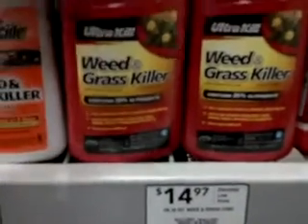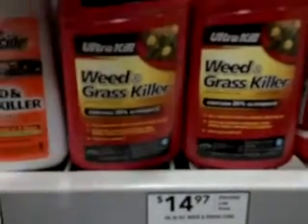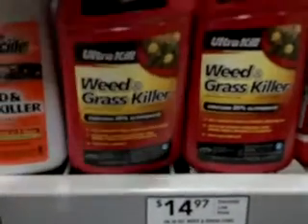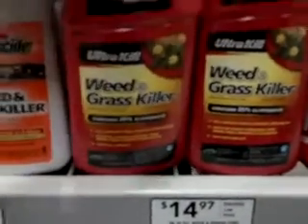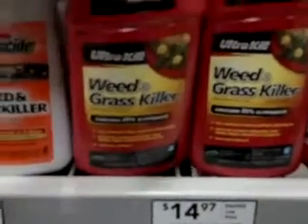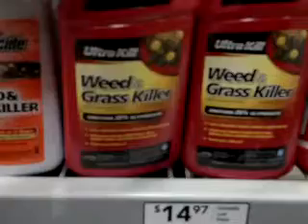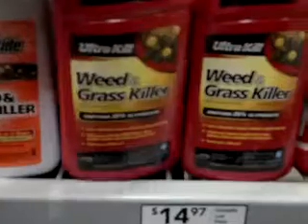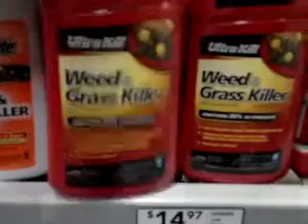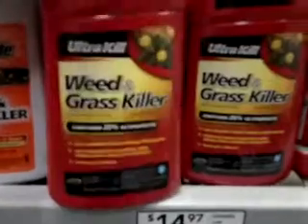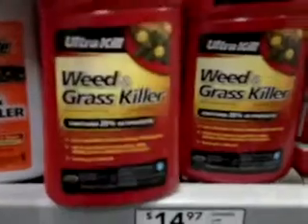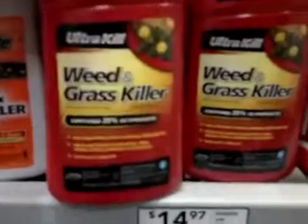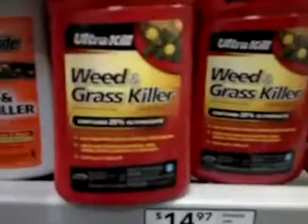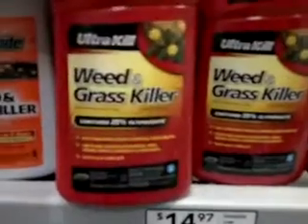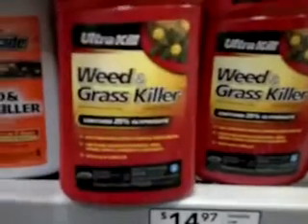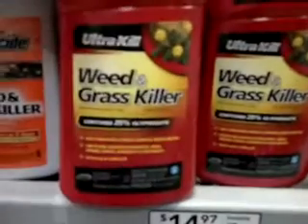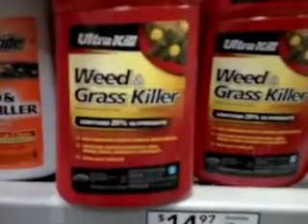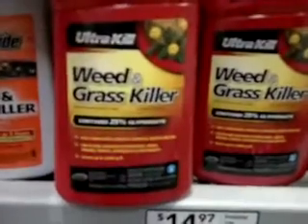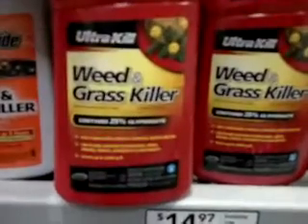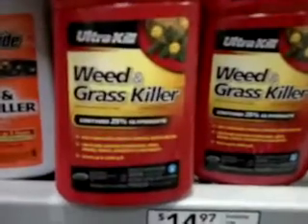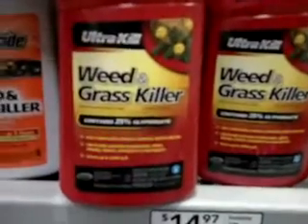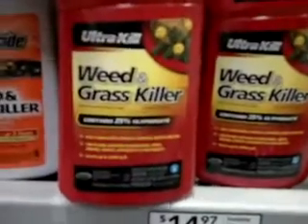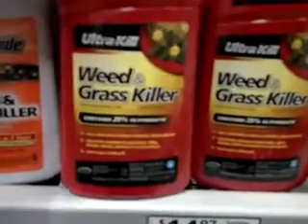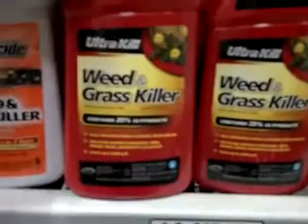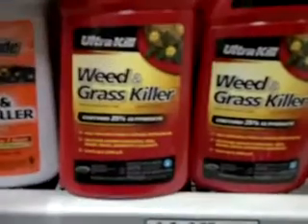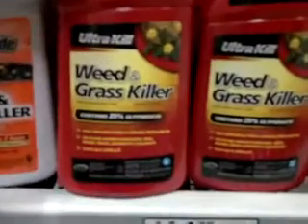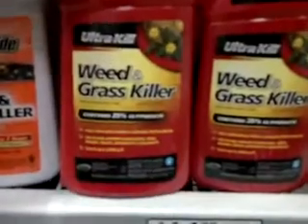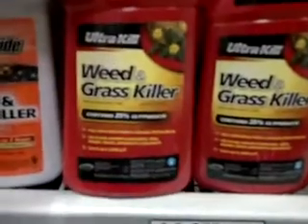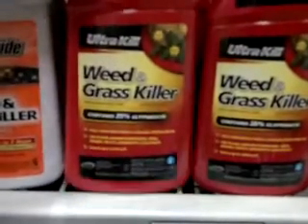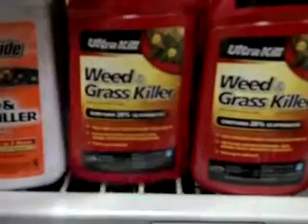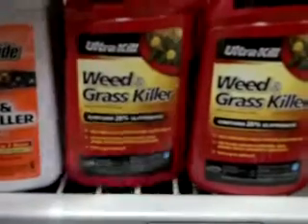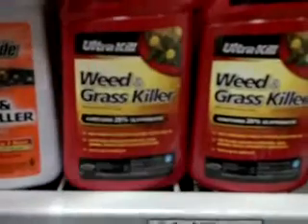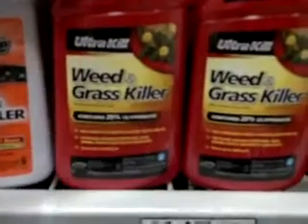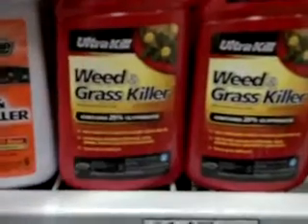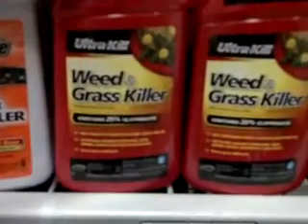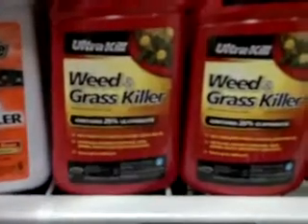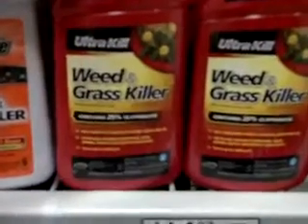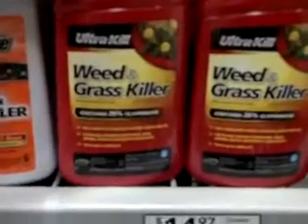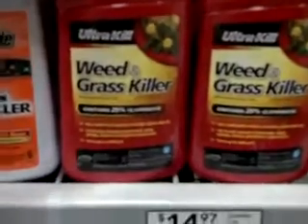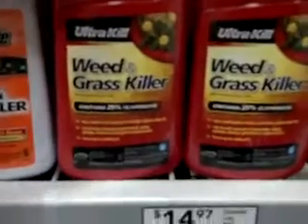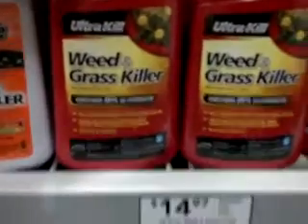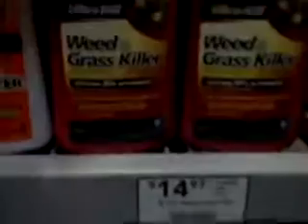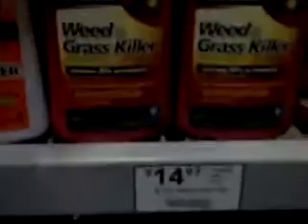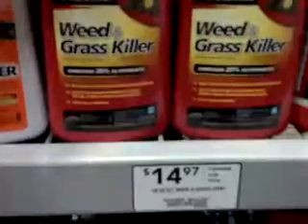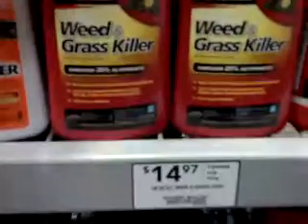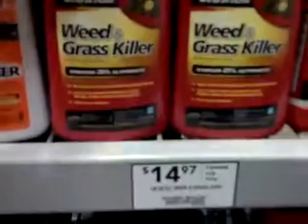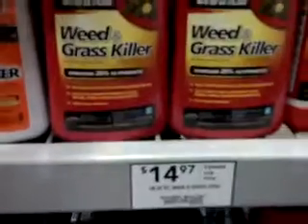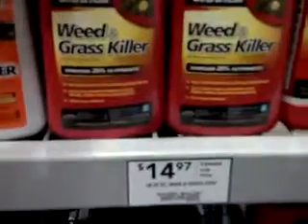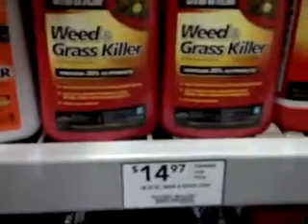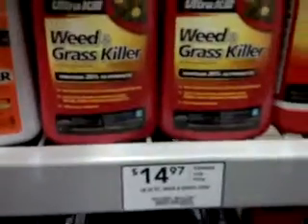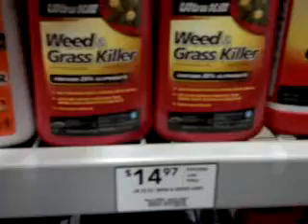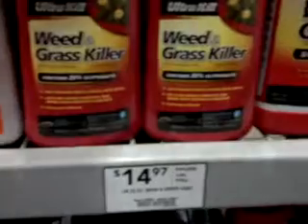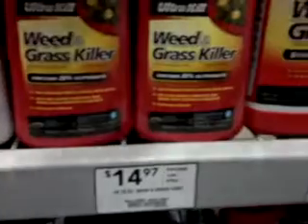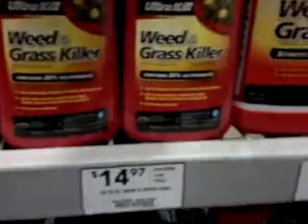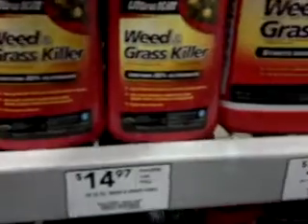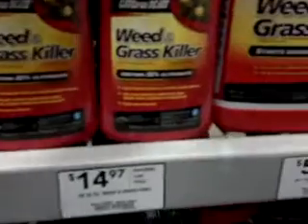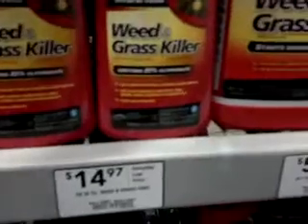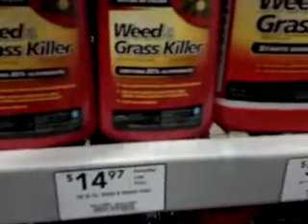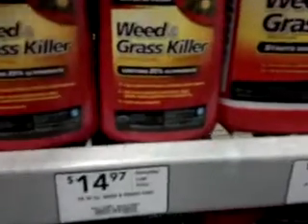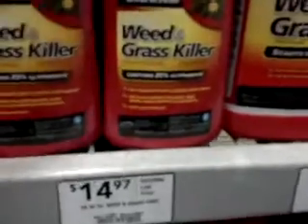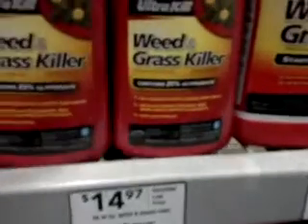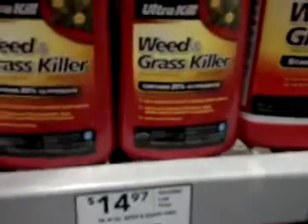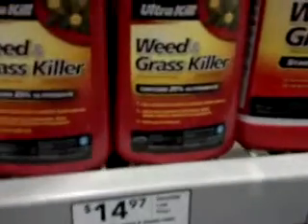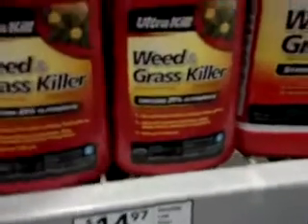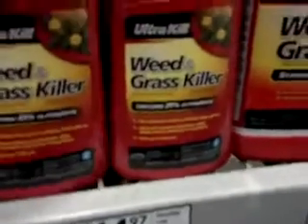I suggest you guys go buy Ultra Kill. It's a way better deal. Of course, you've got to mix this because it's concentrate.